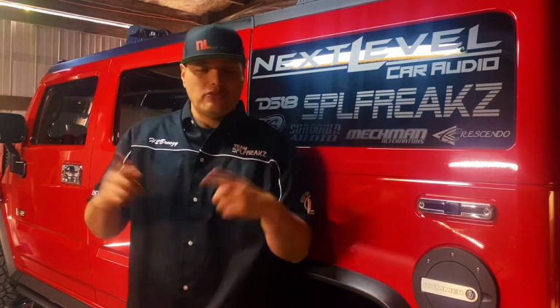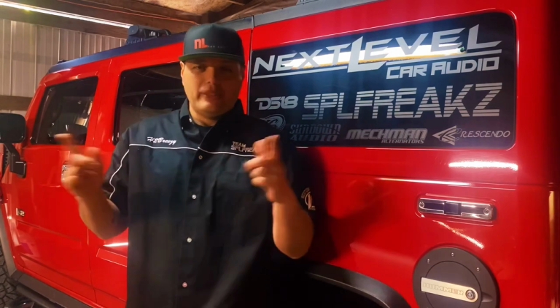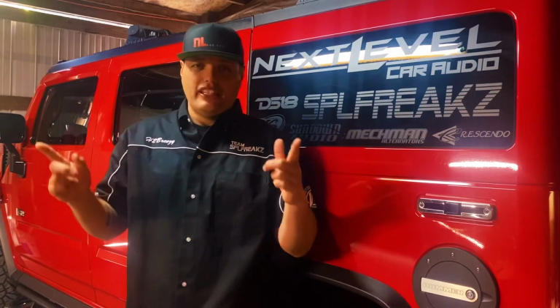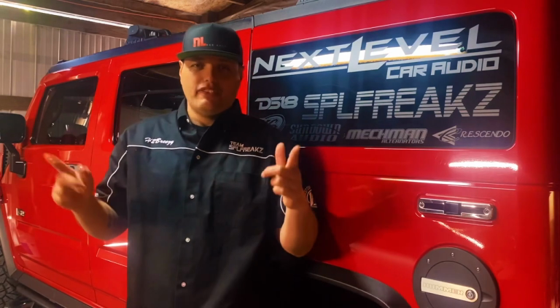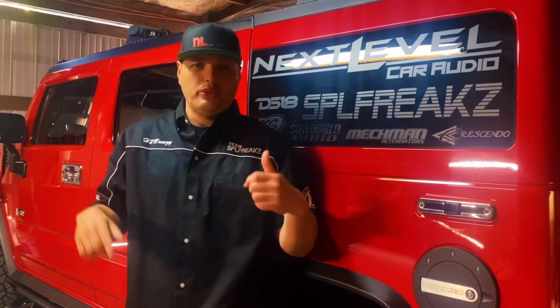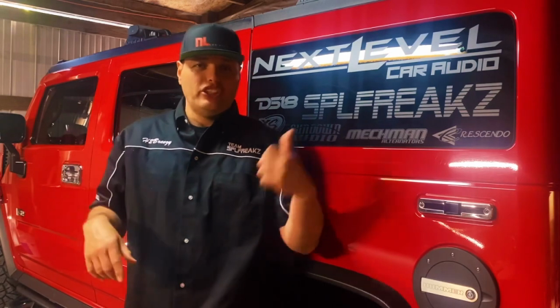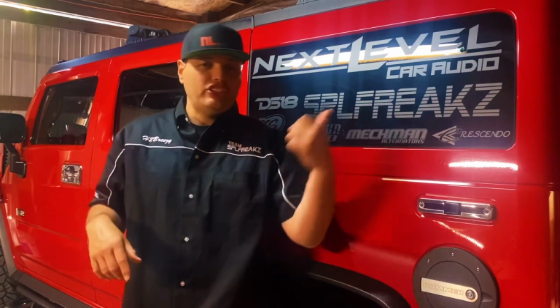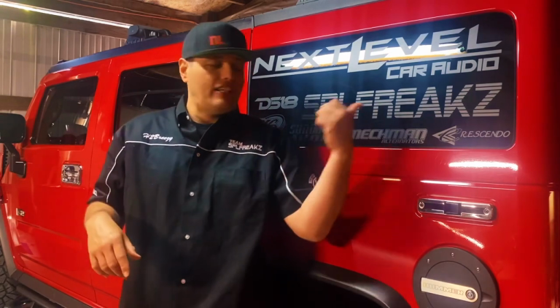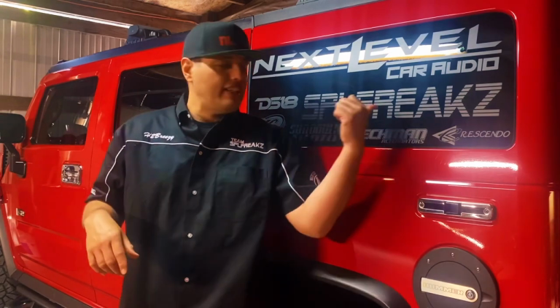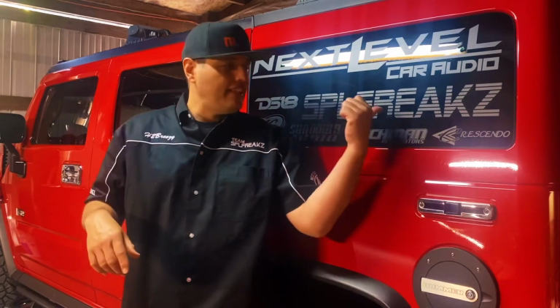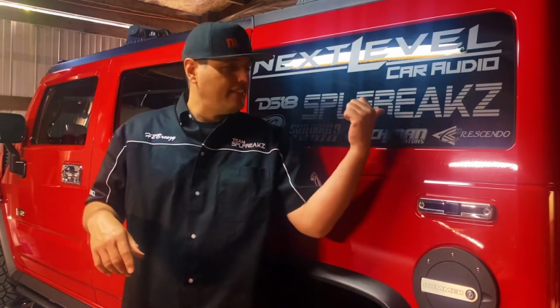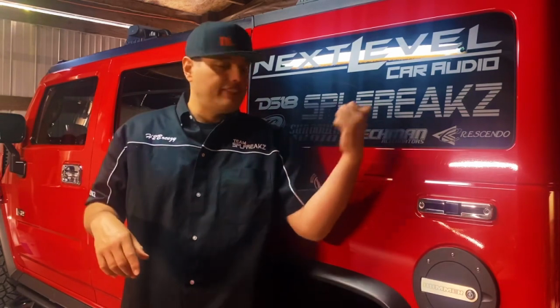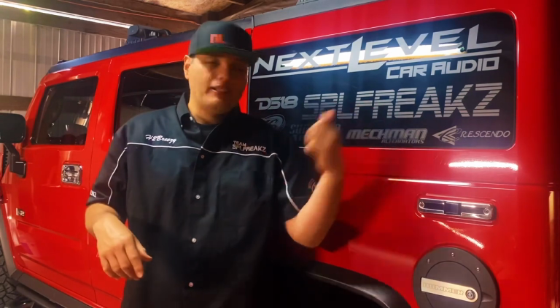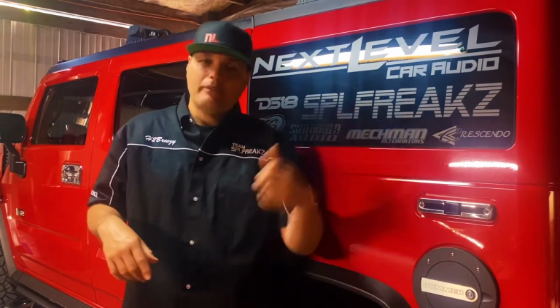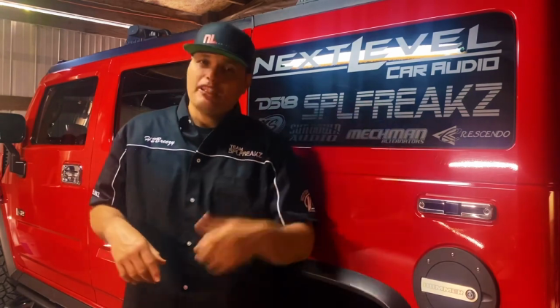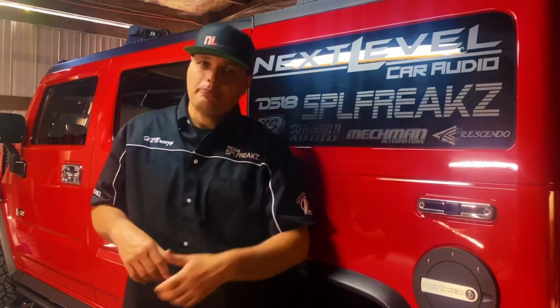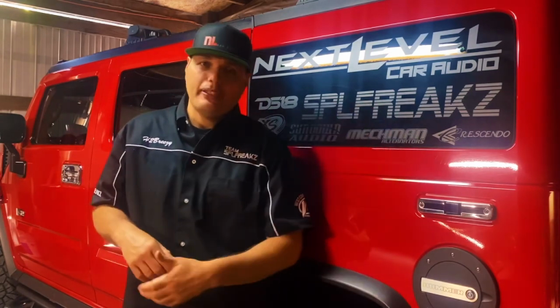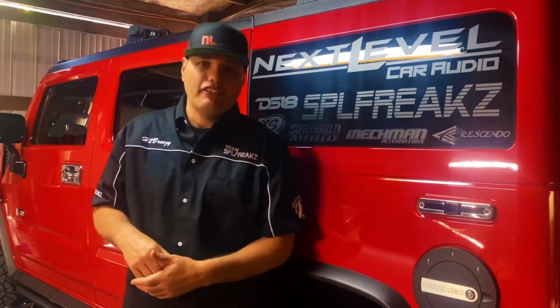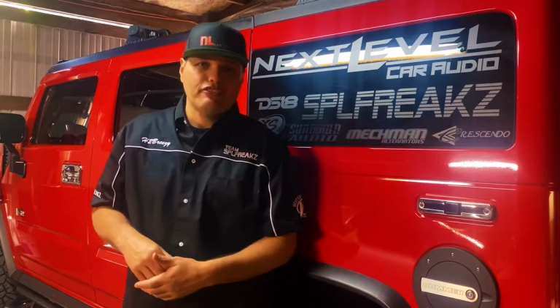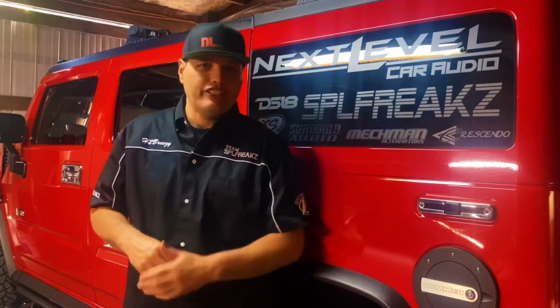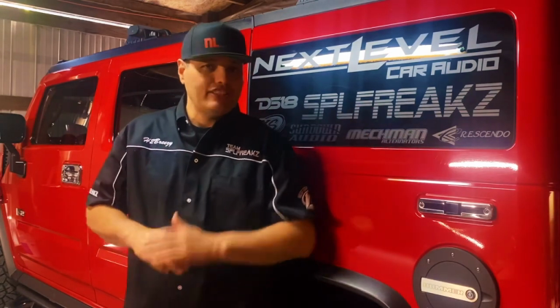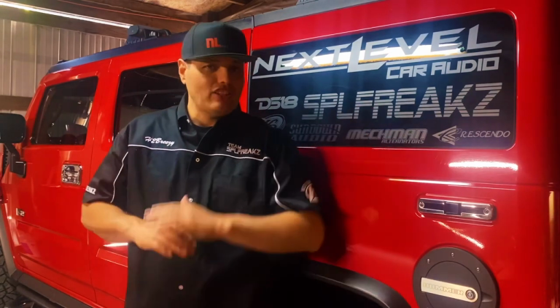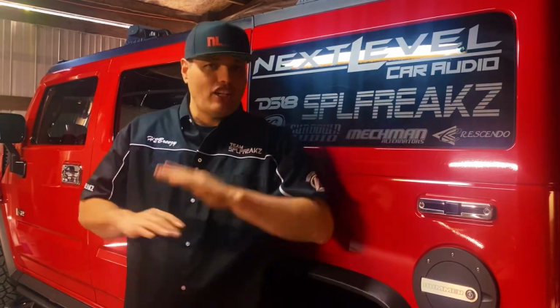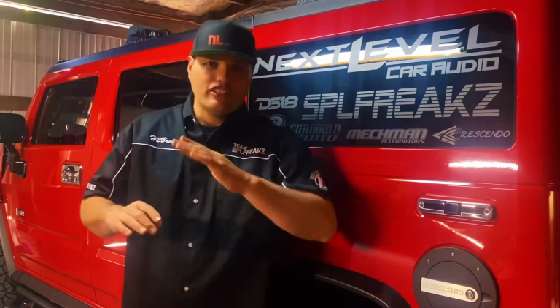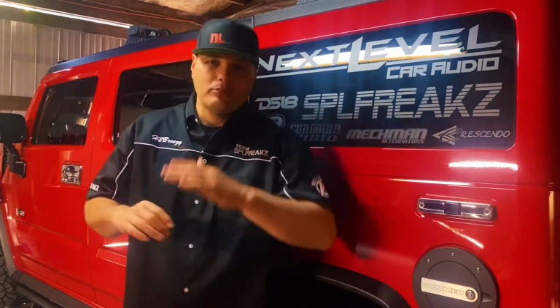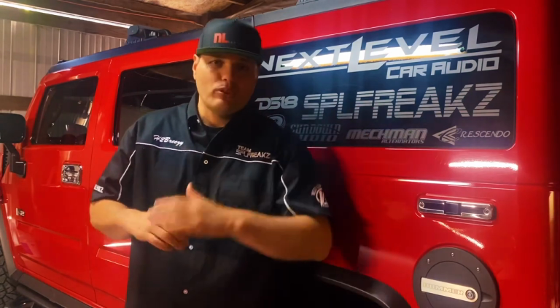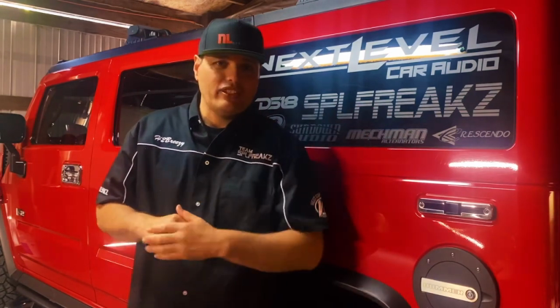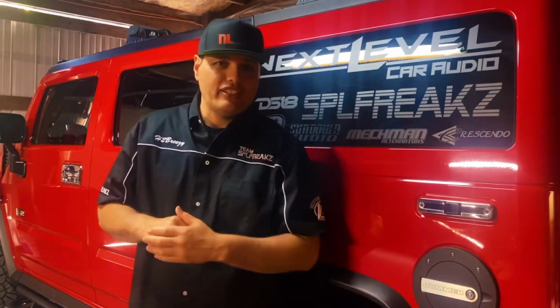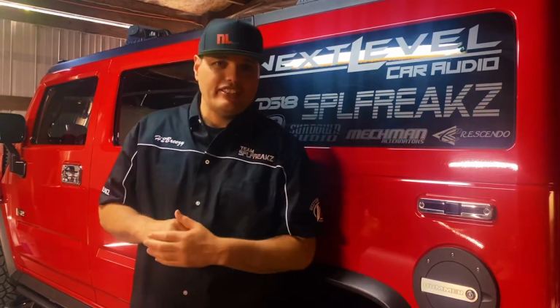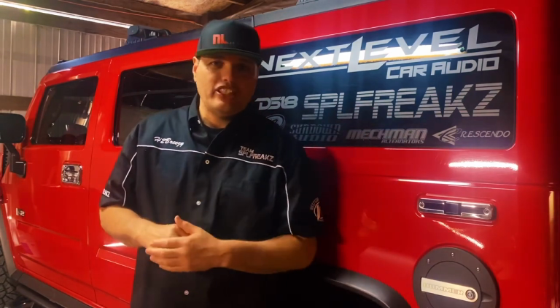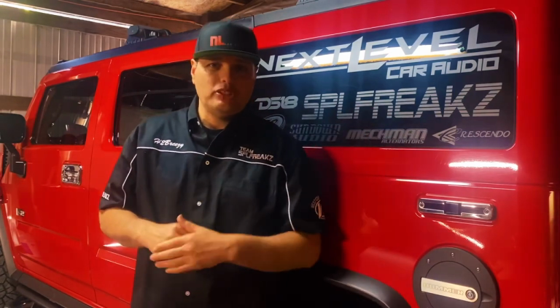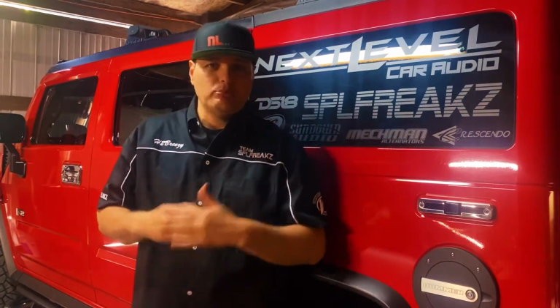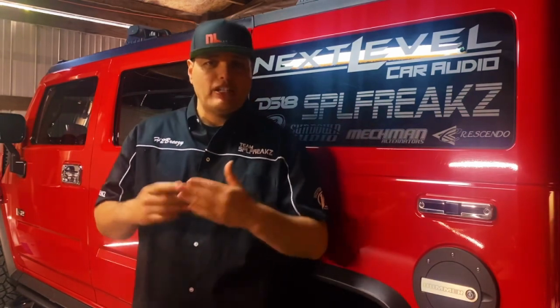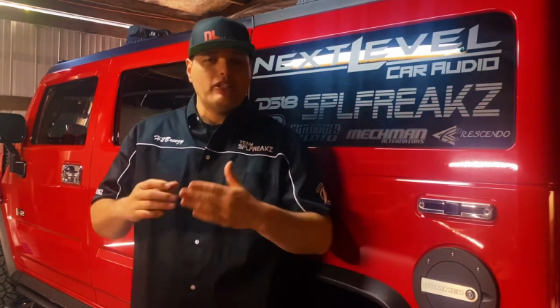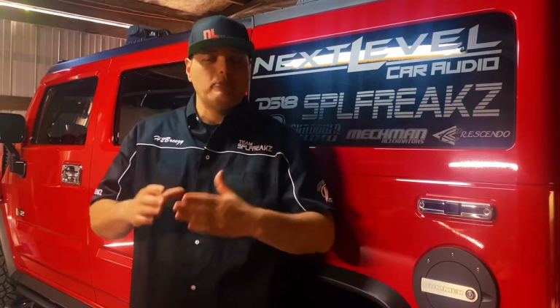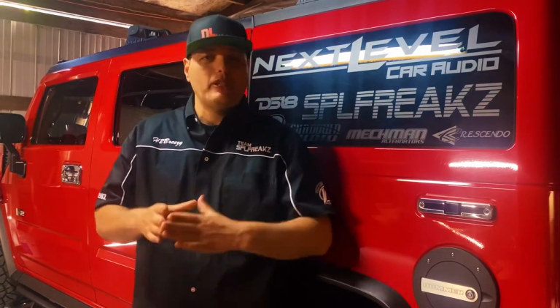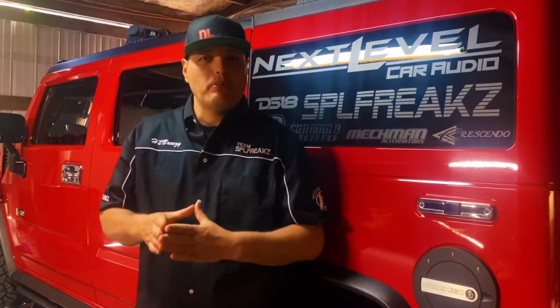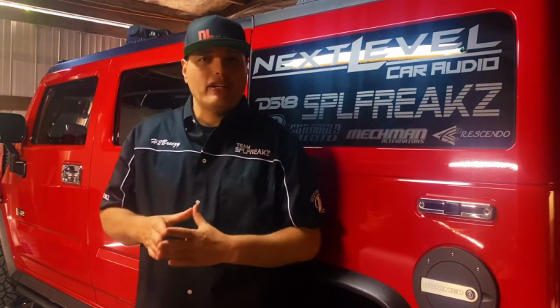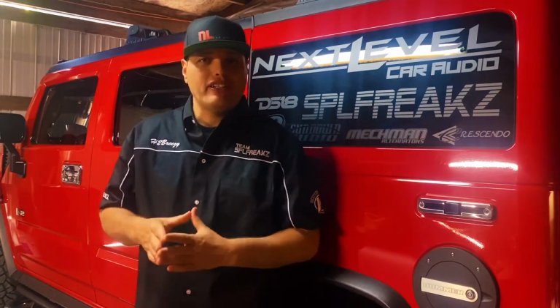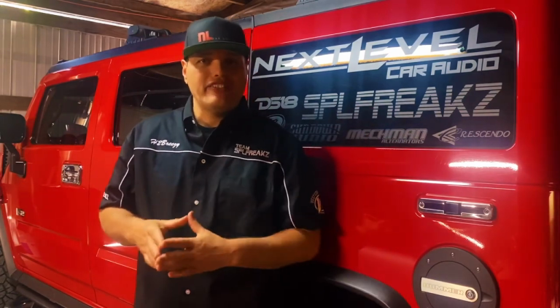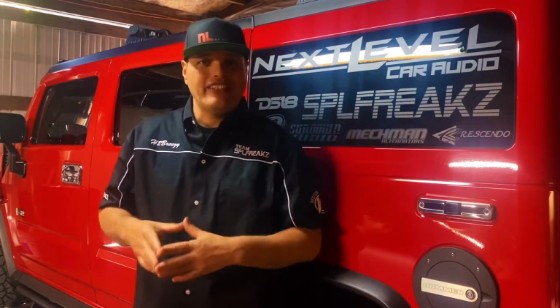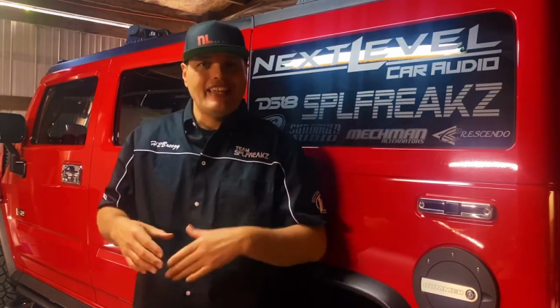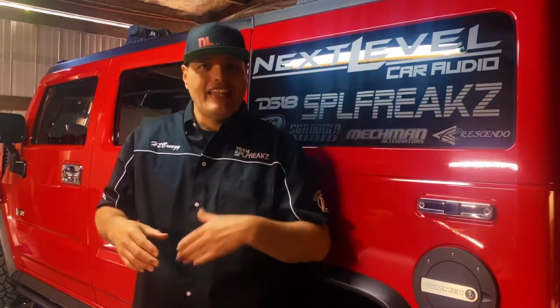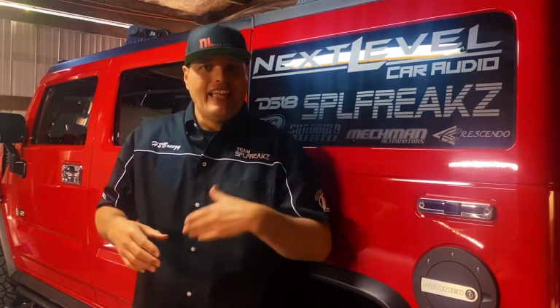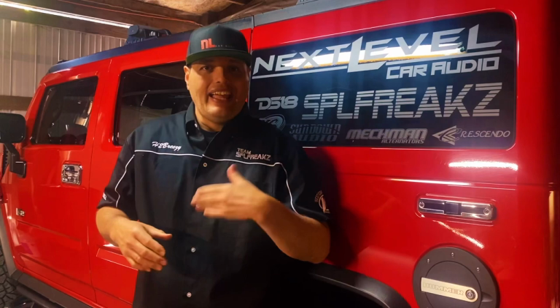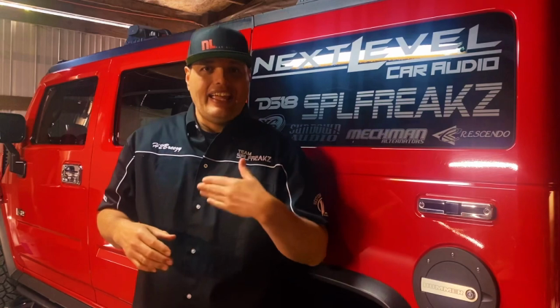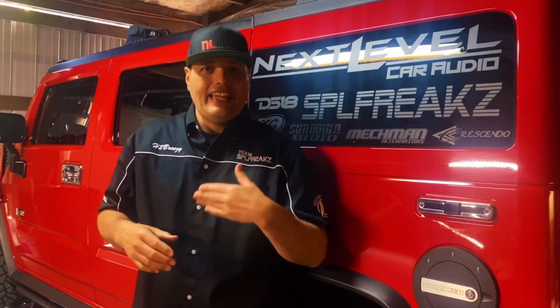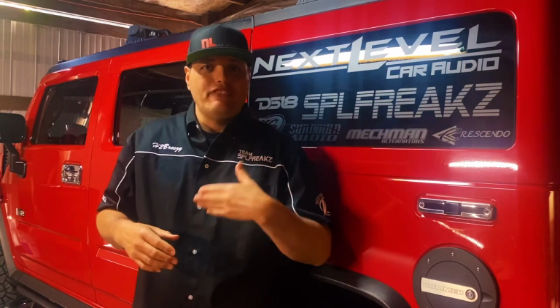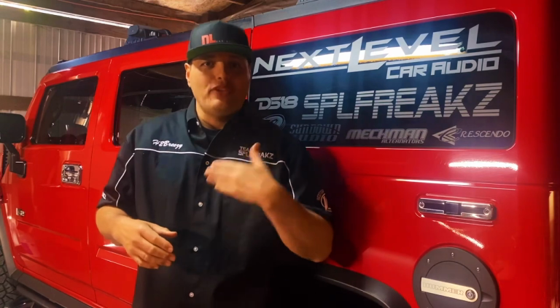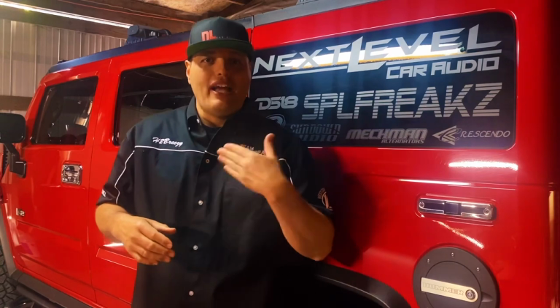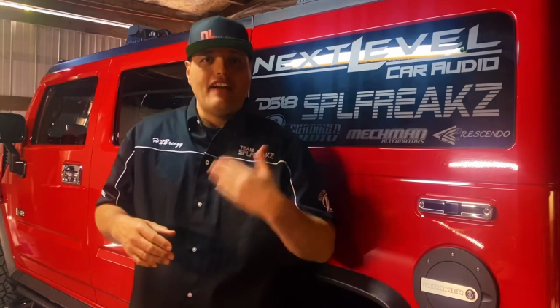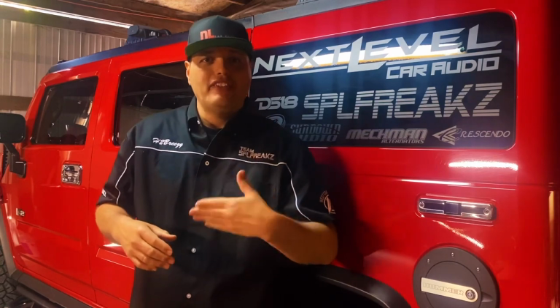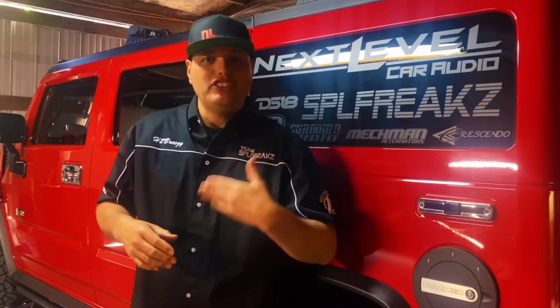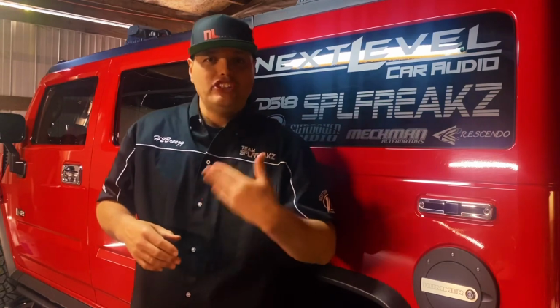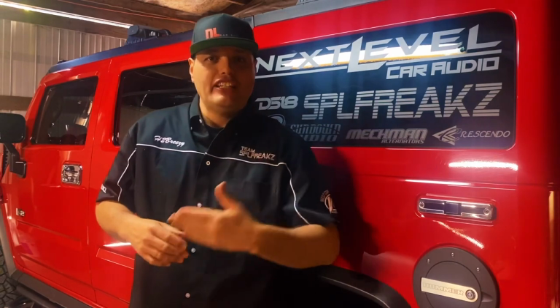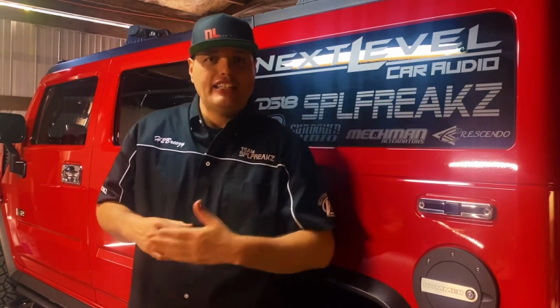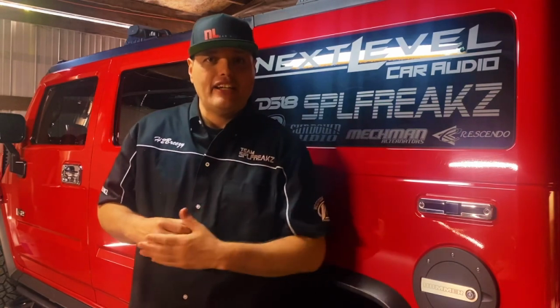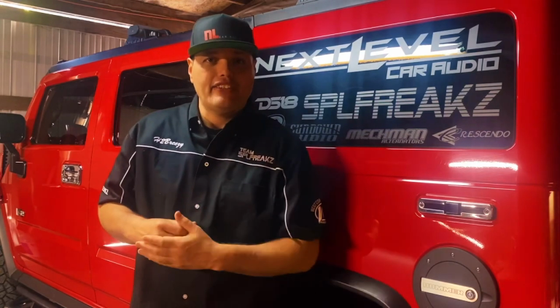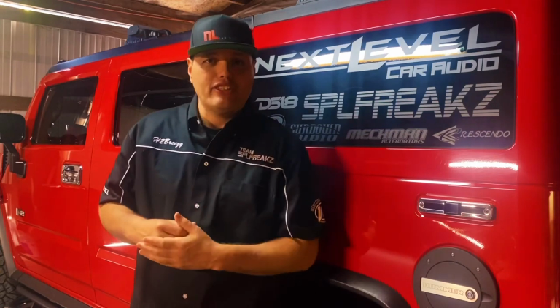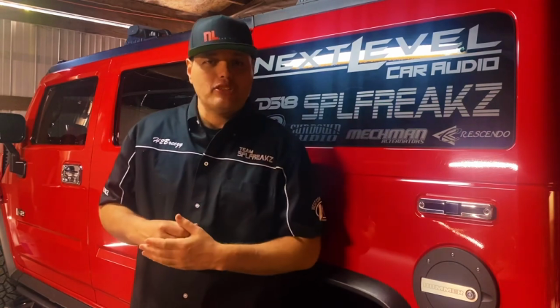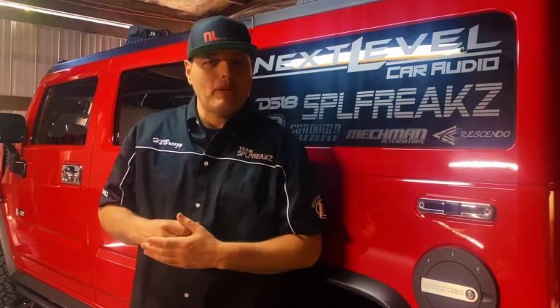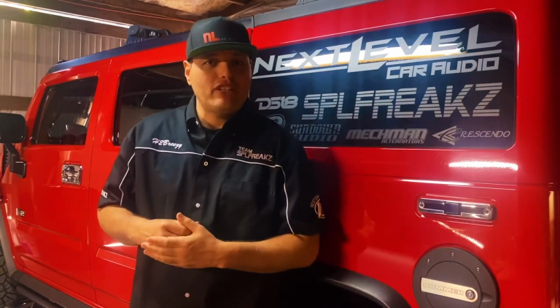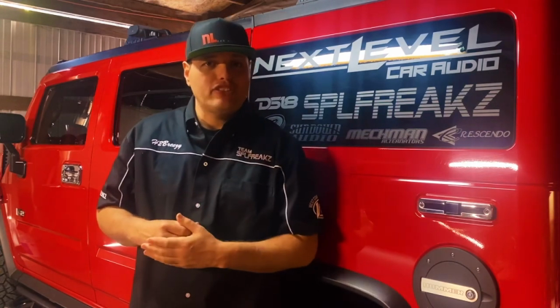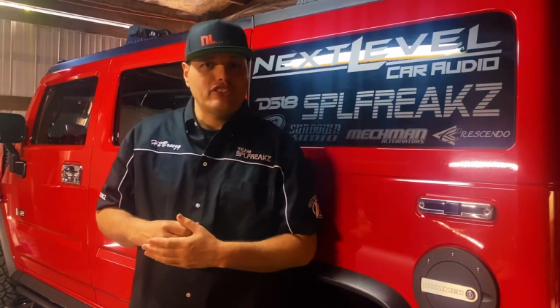I just want to give a quick shout out to Team SPL Freaks — awesome organization, proud to be a part of it.